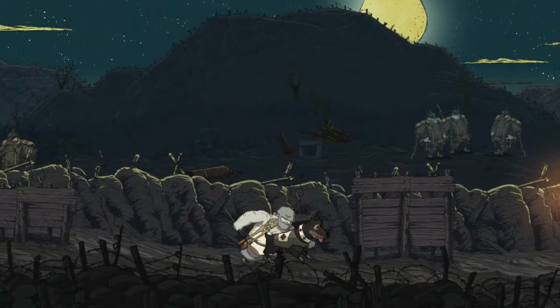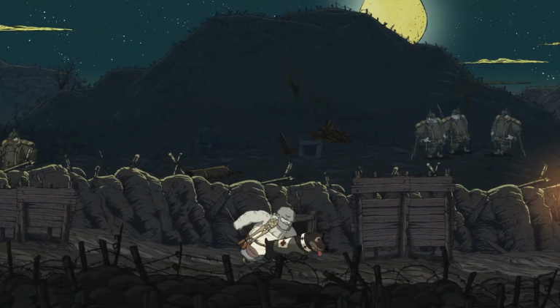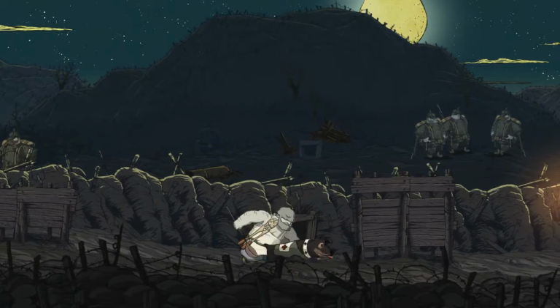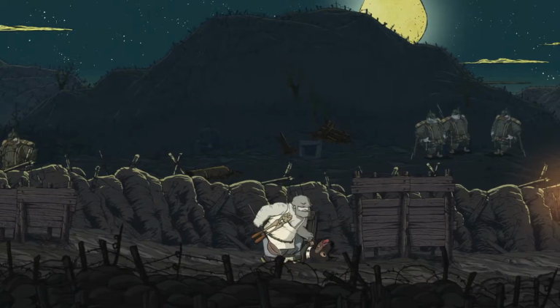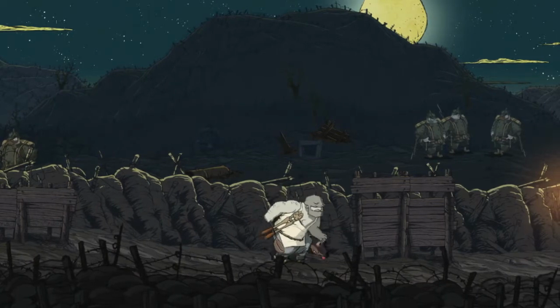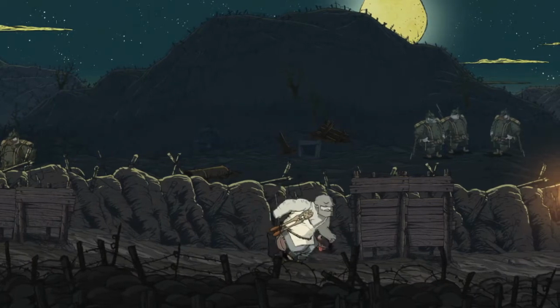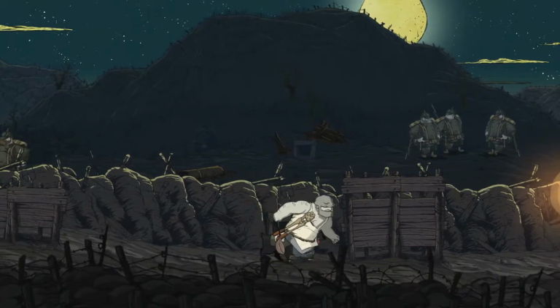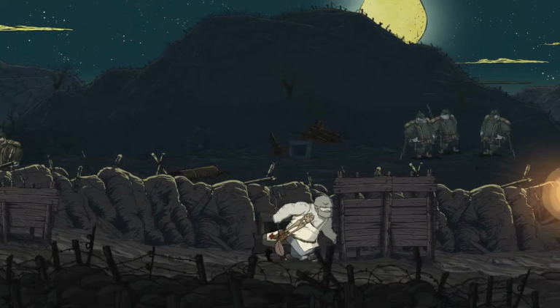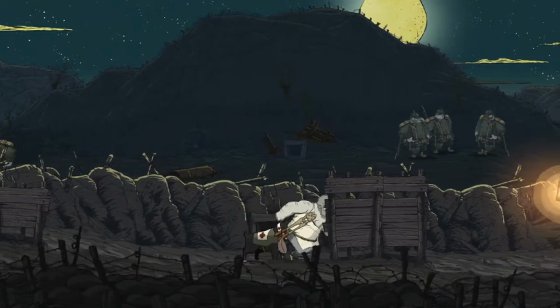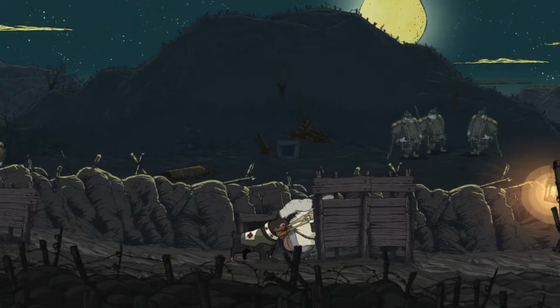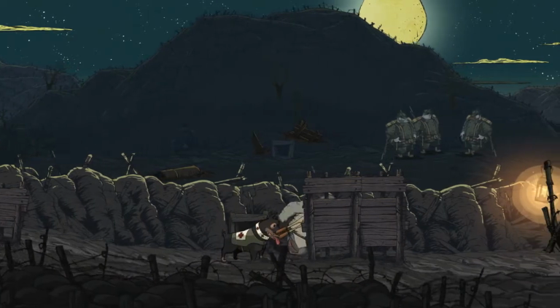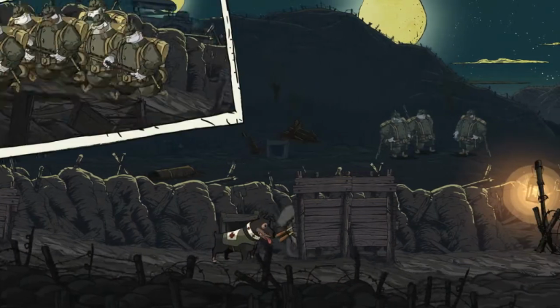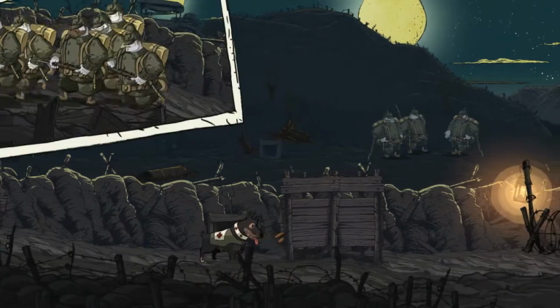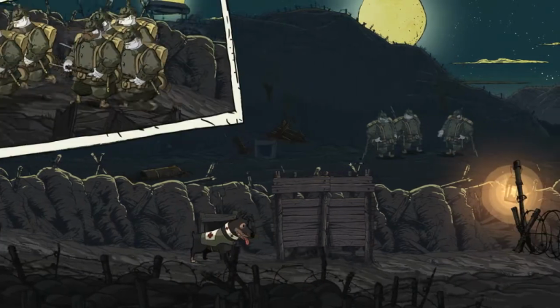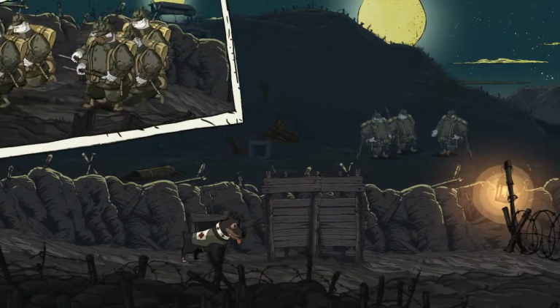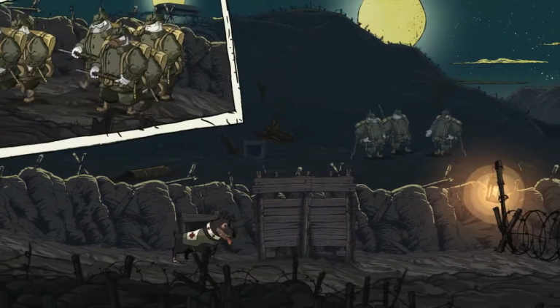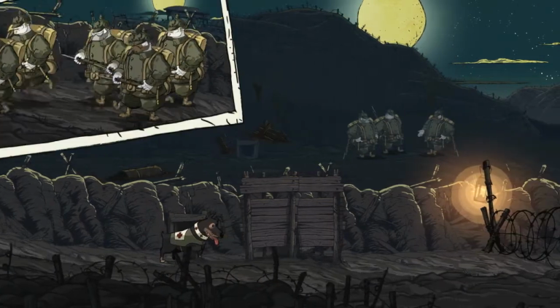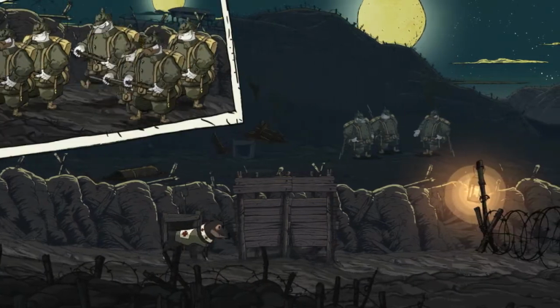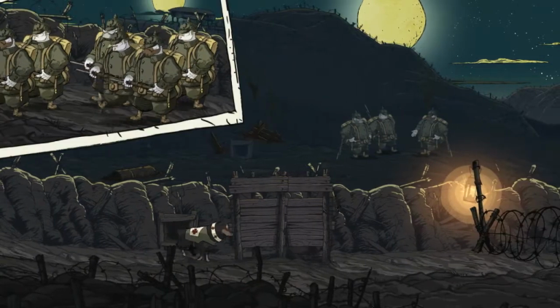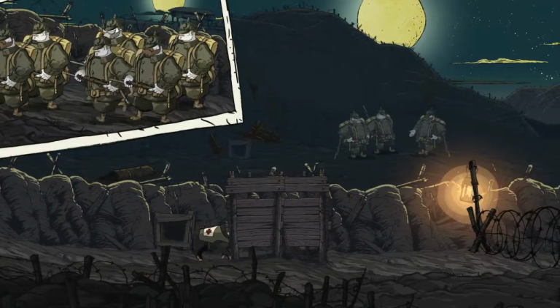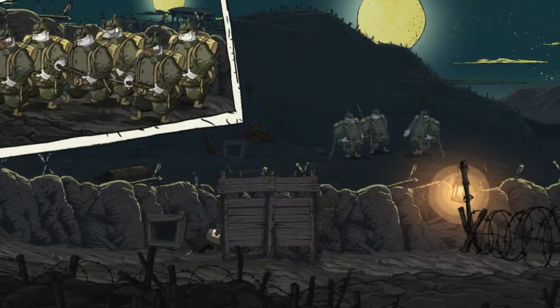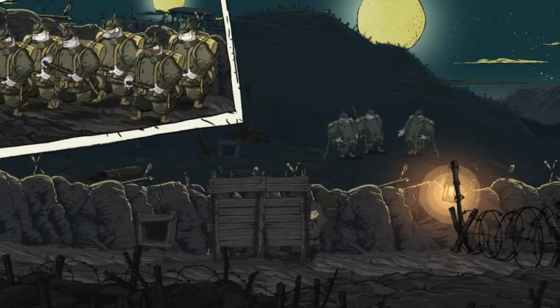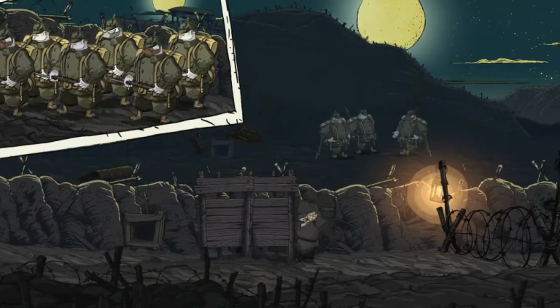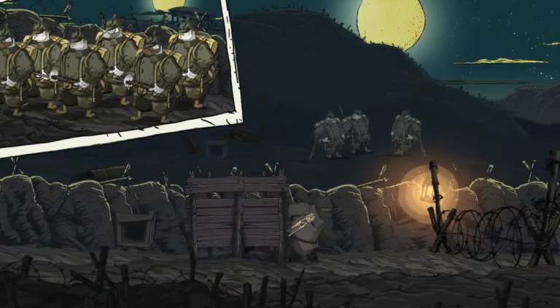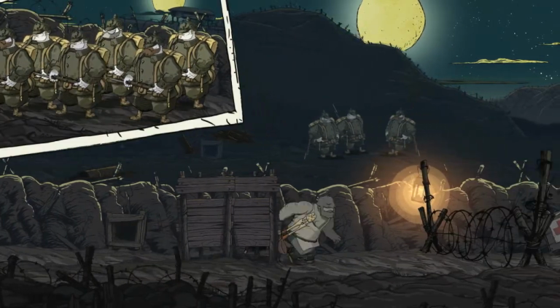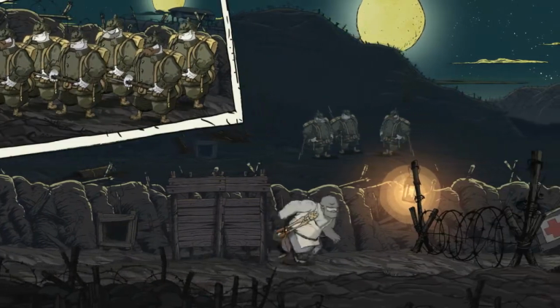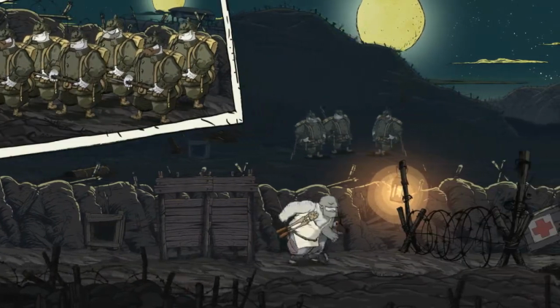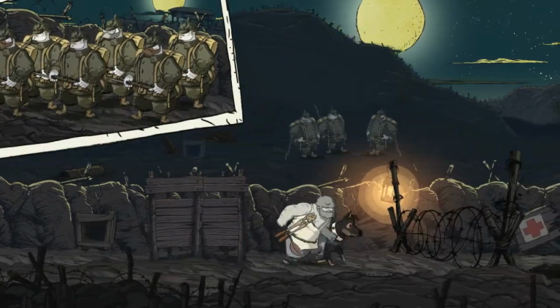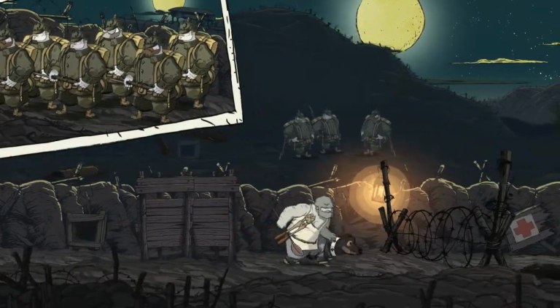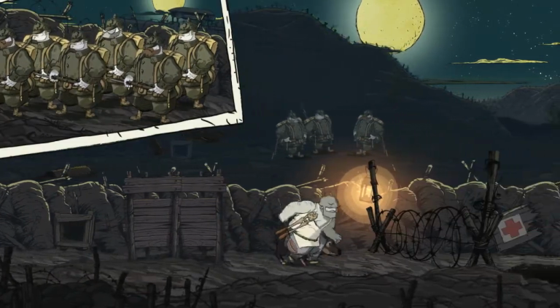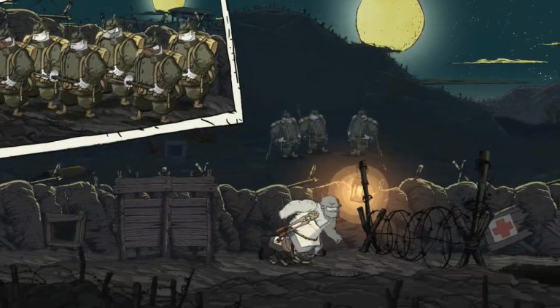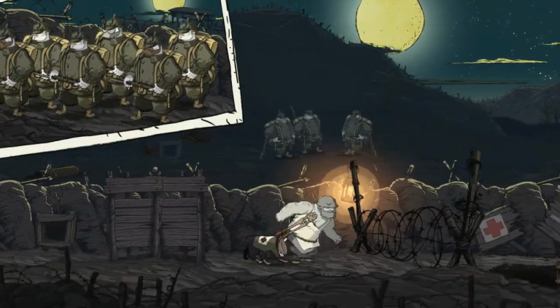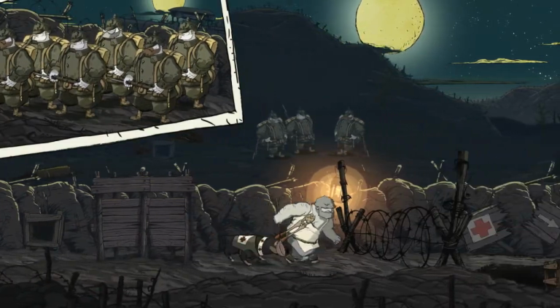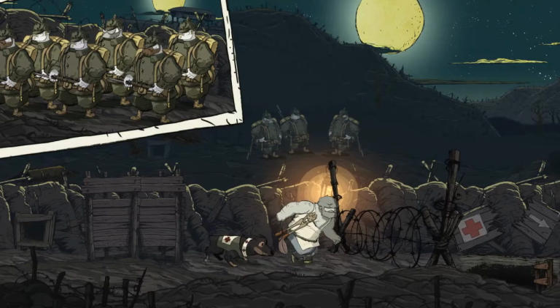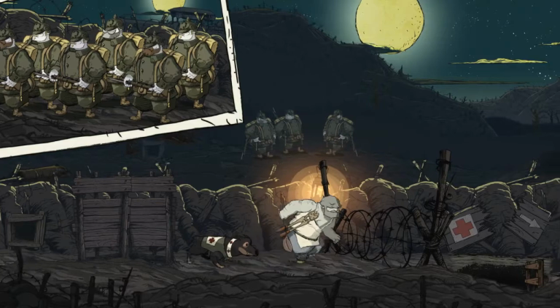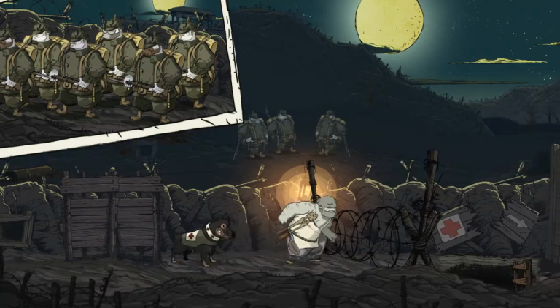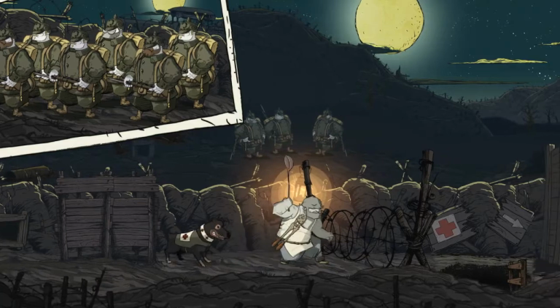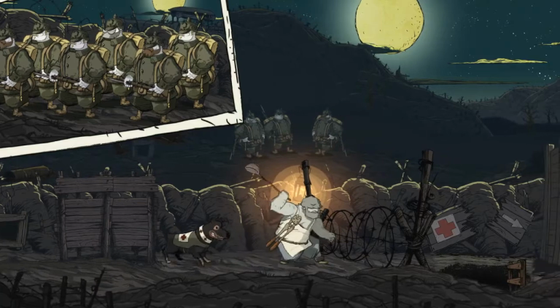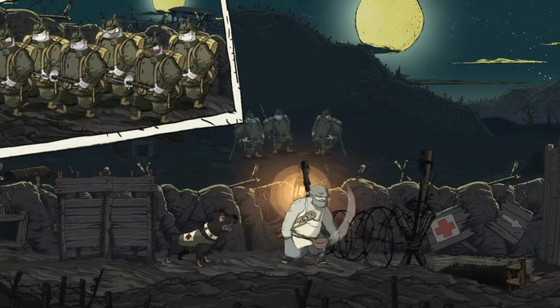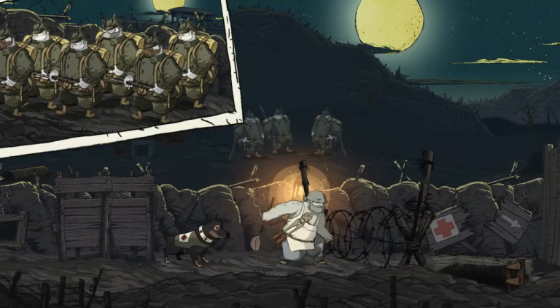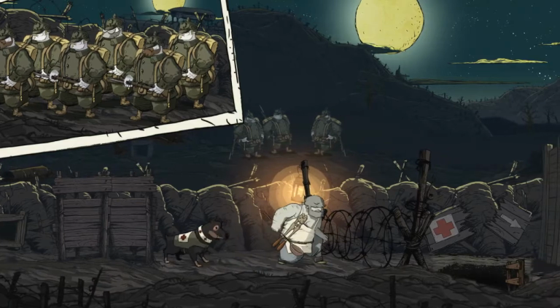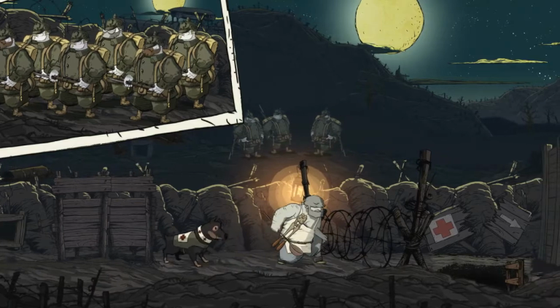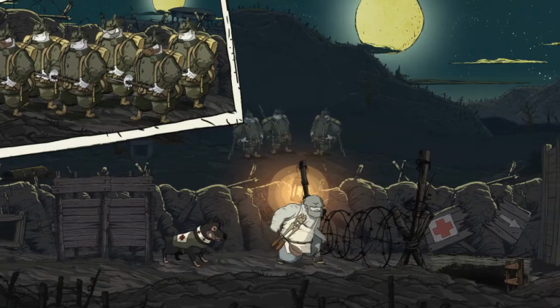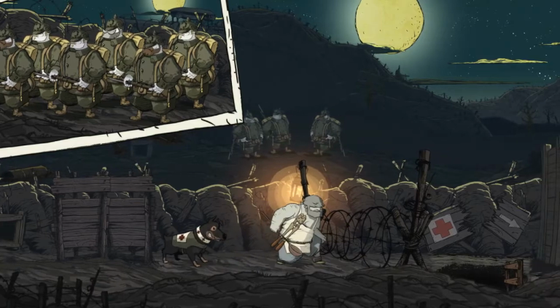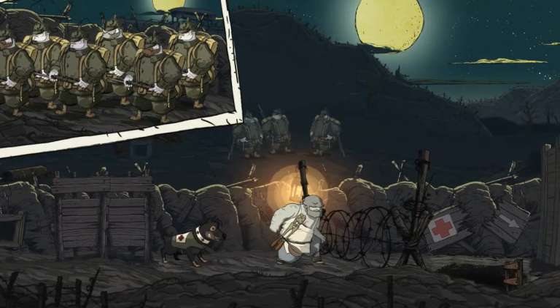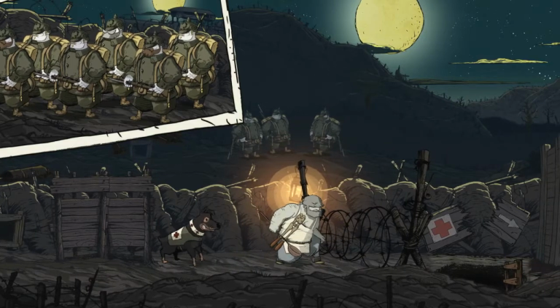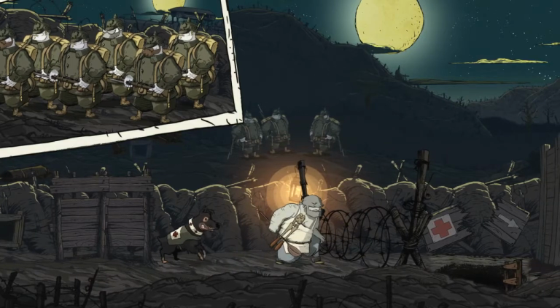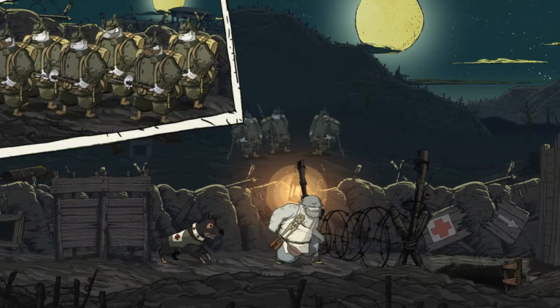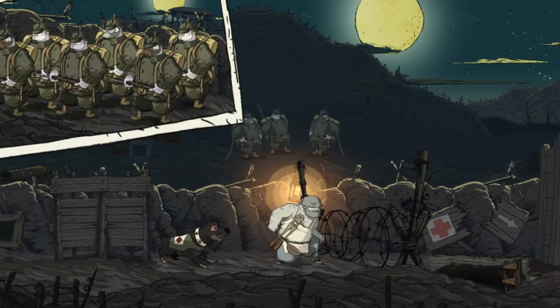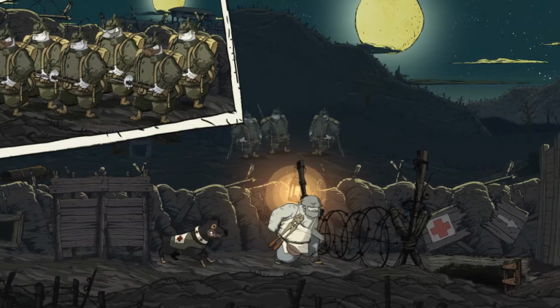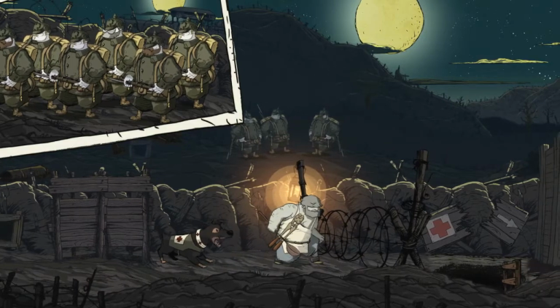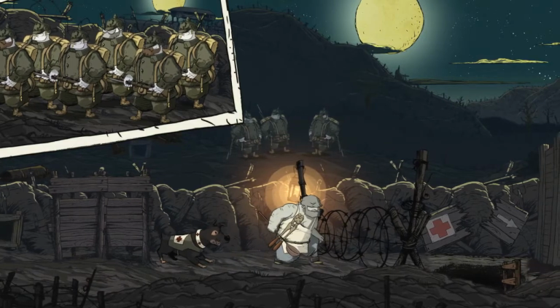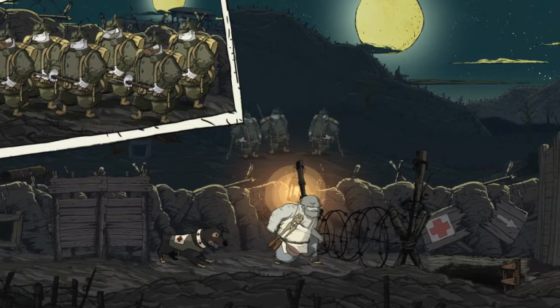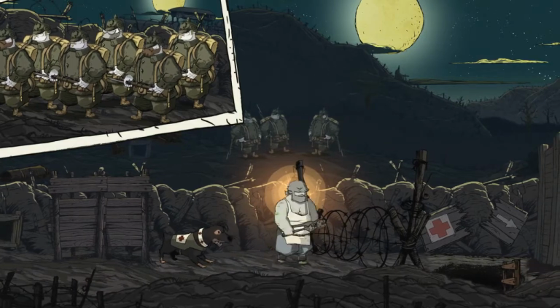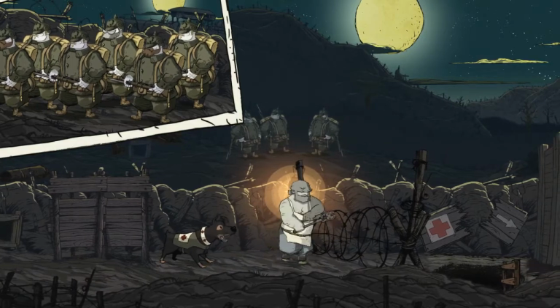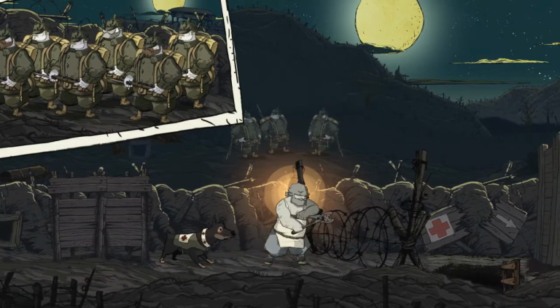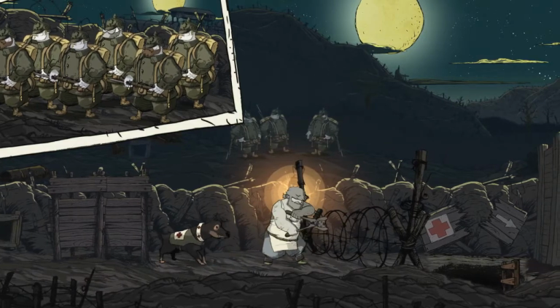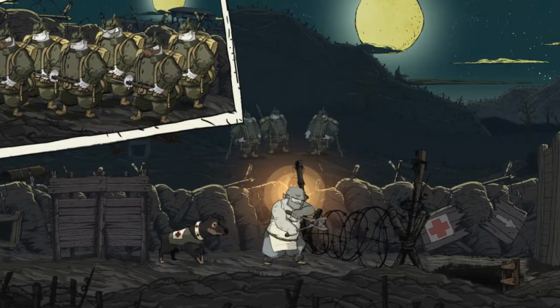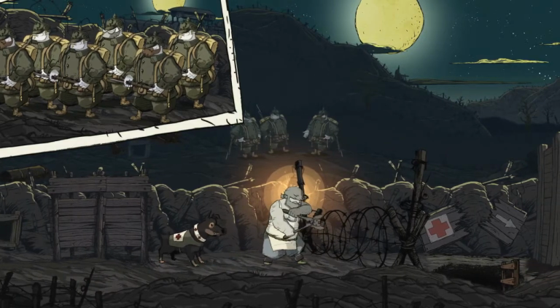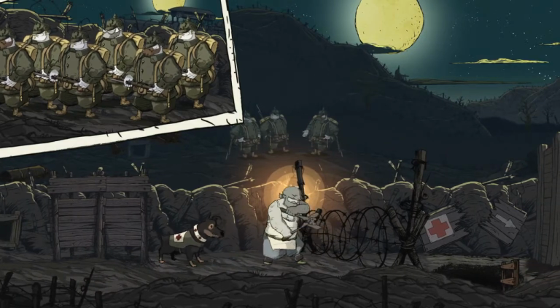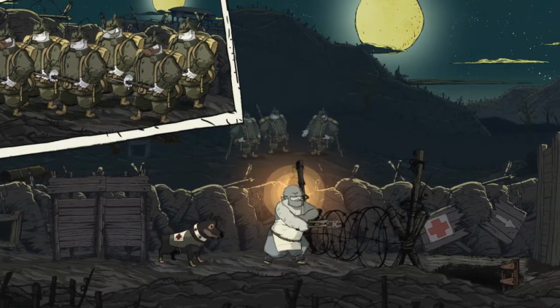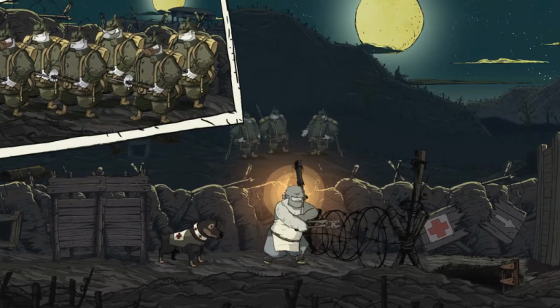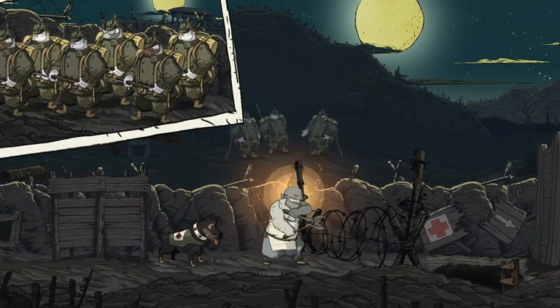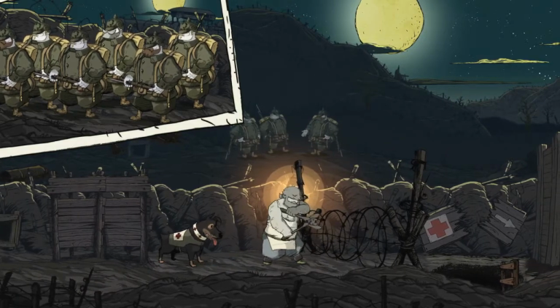What I don't understand is that after all the trouble that the customers have been through with this game, Batman Arkham Knight is still selling for $50.